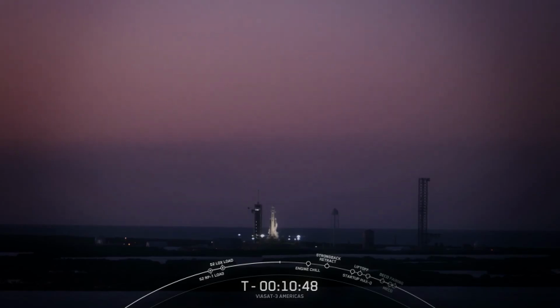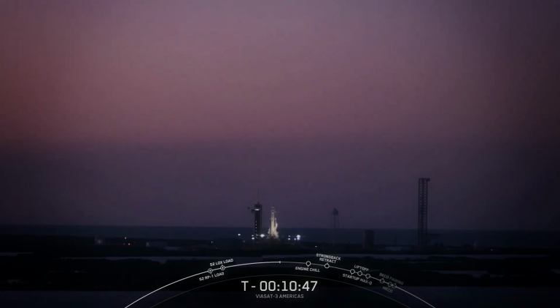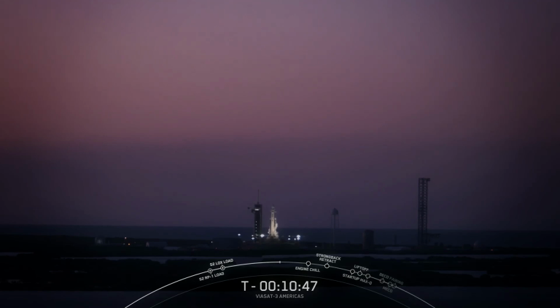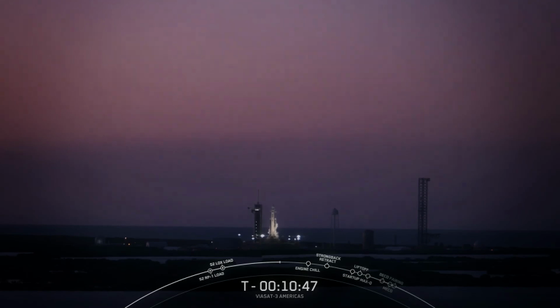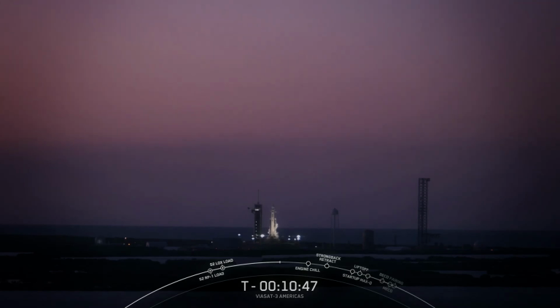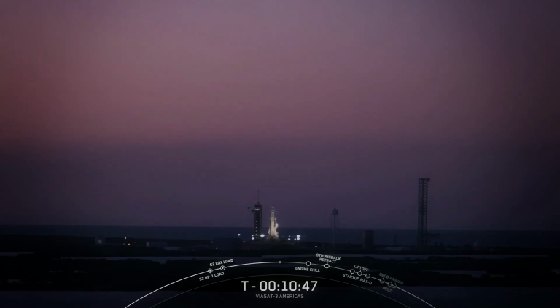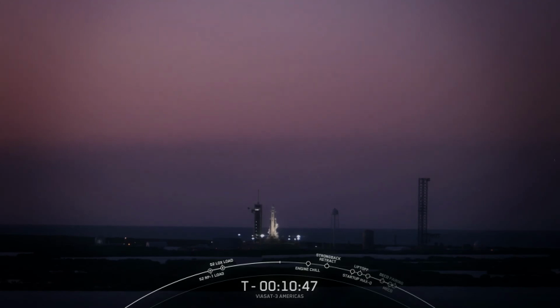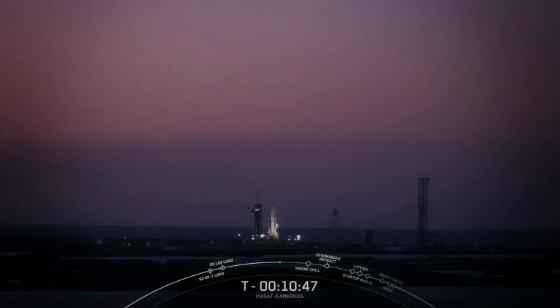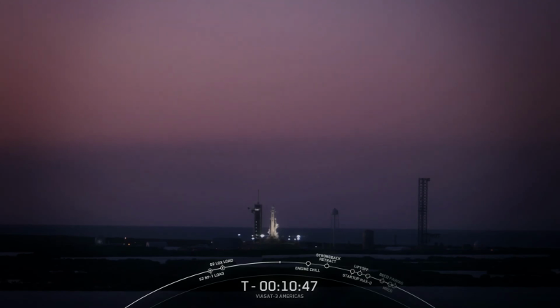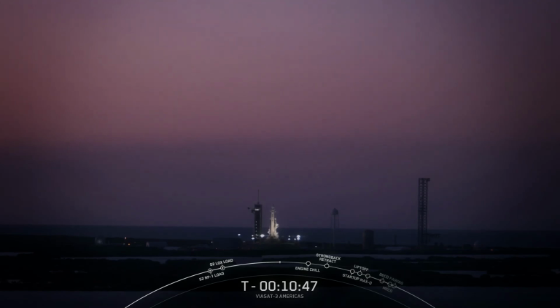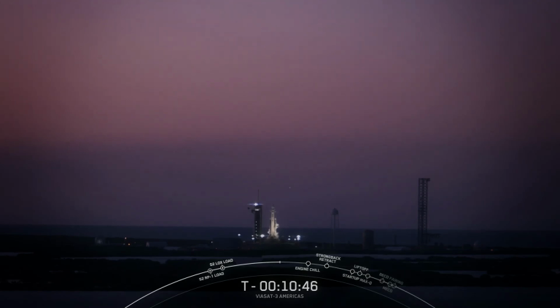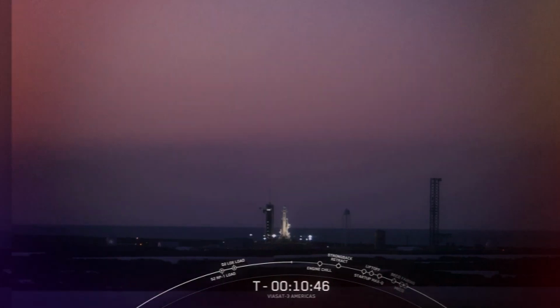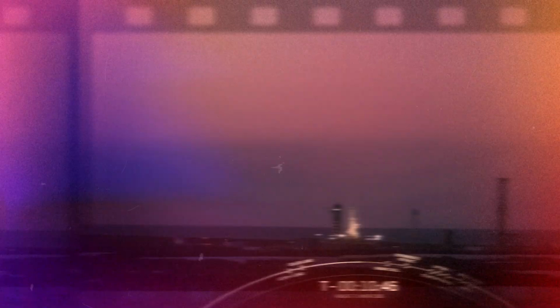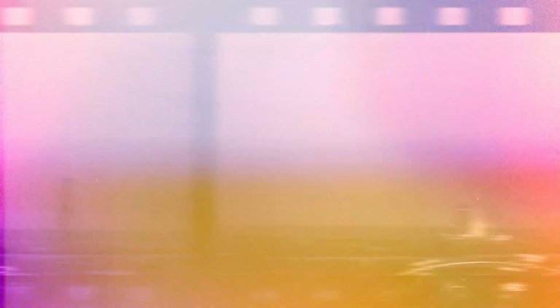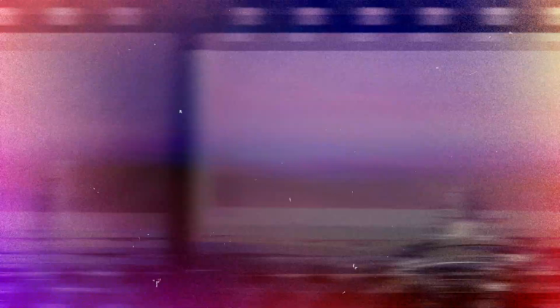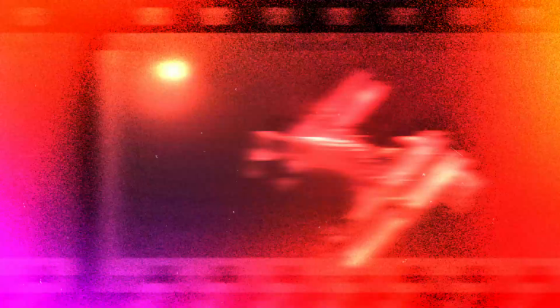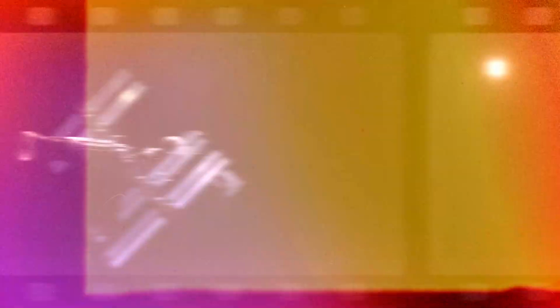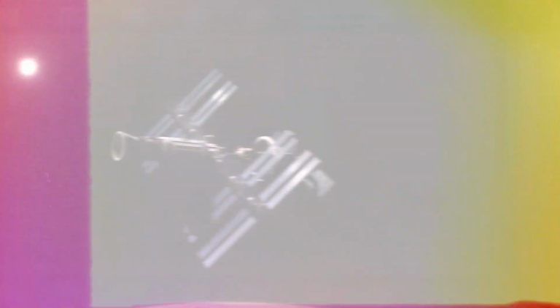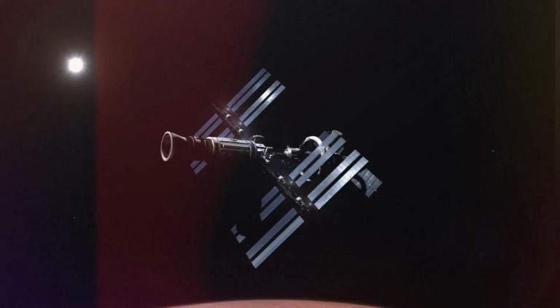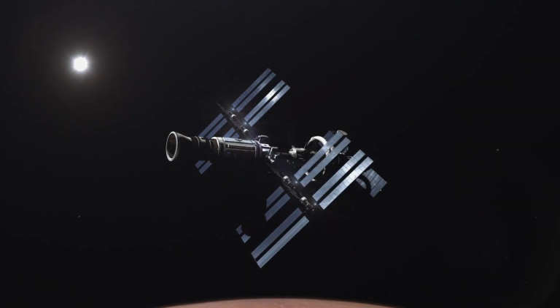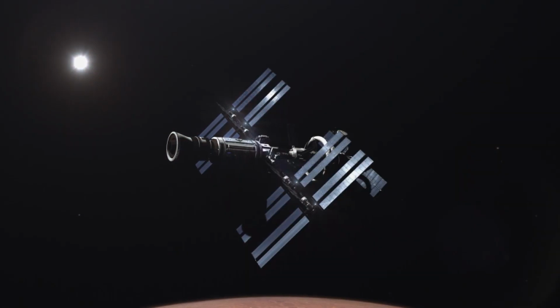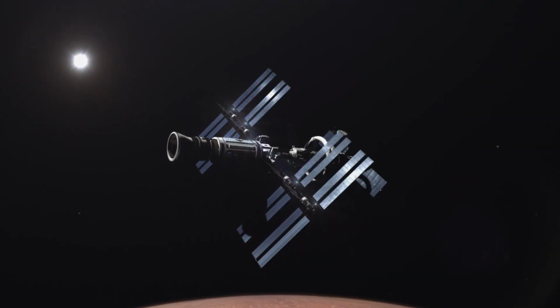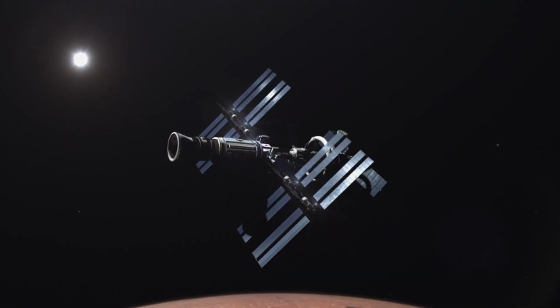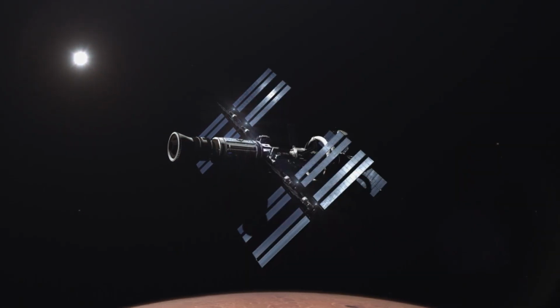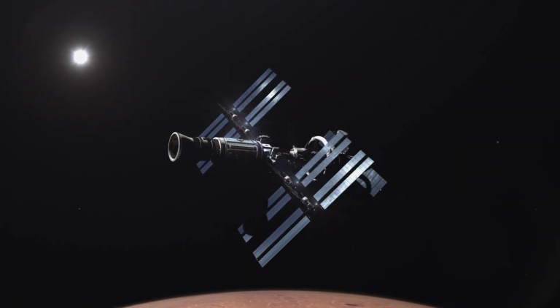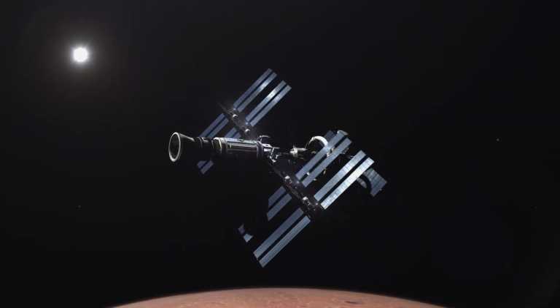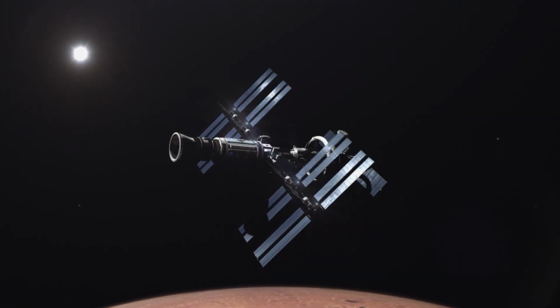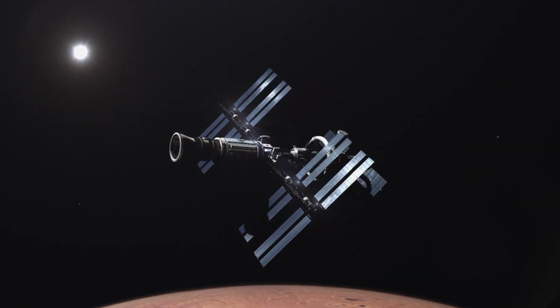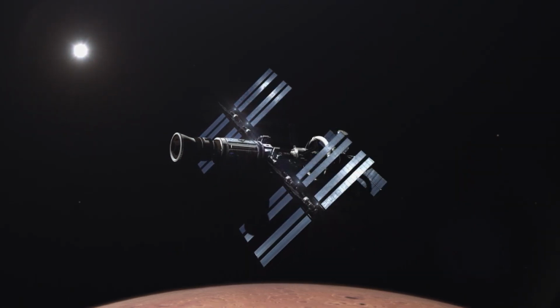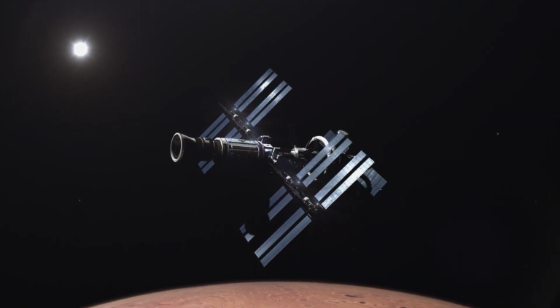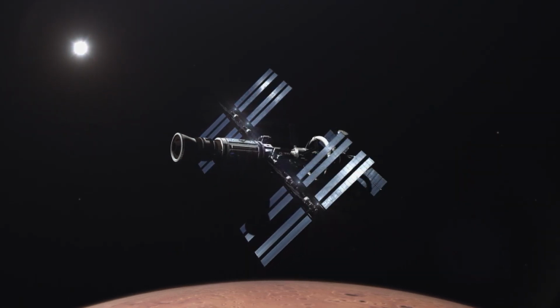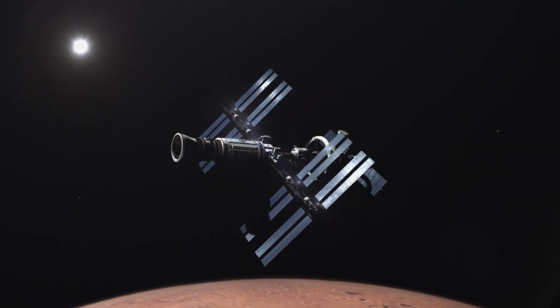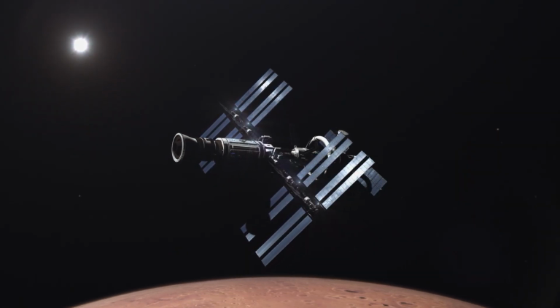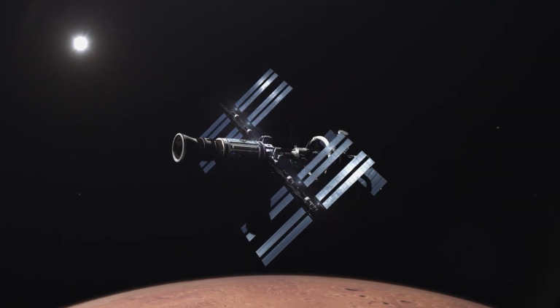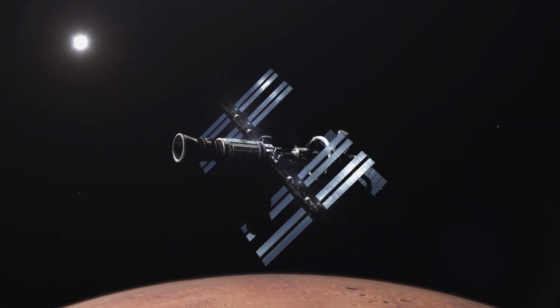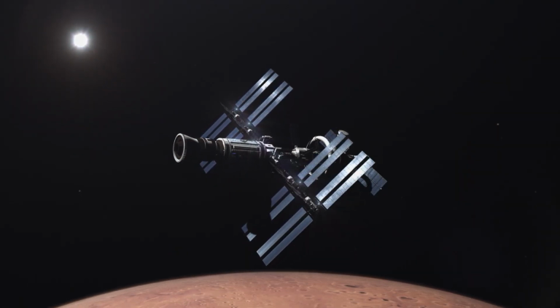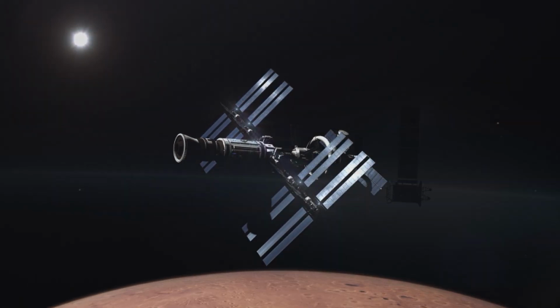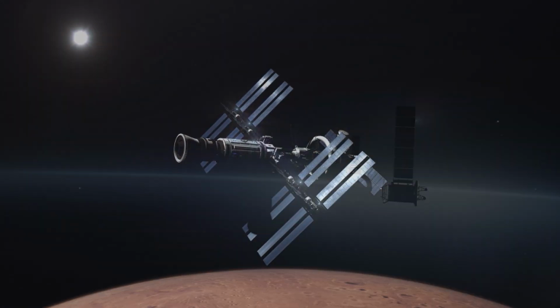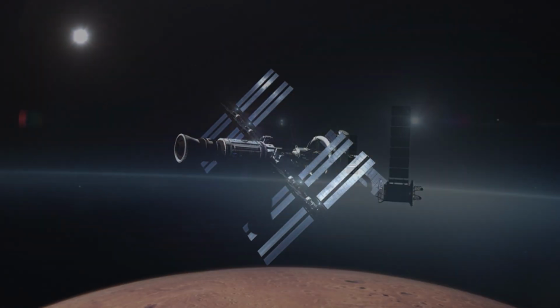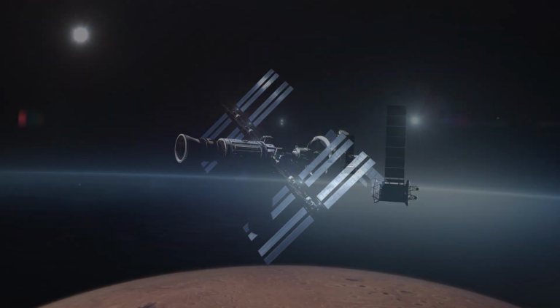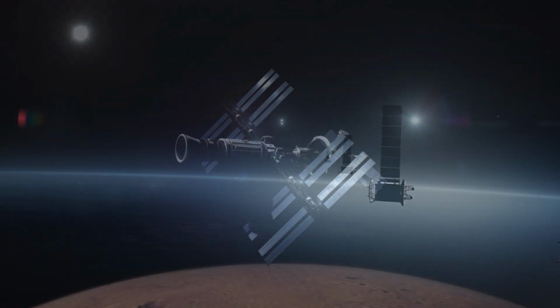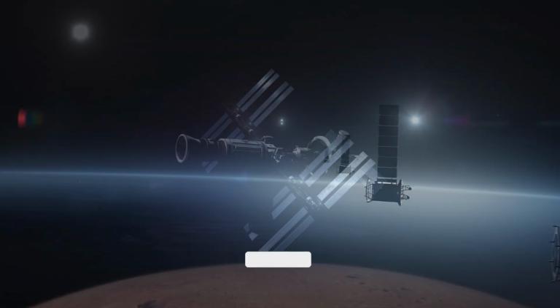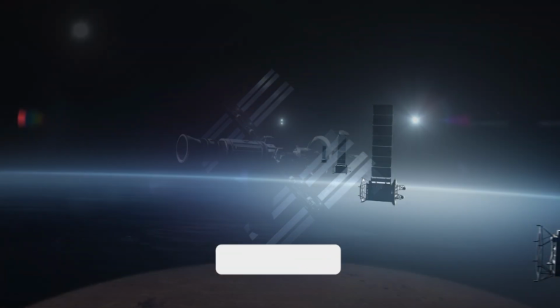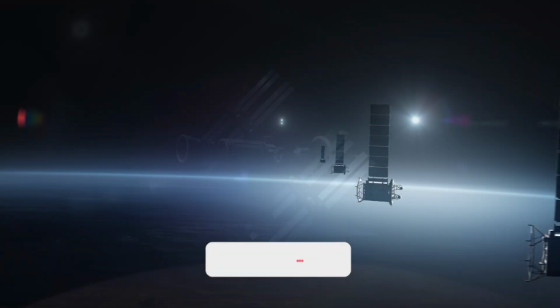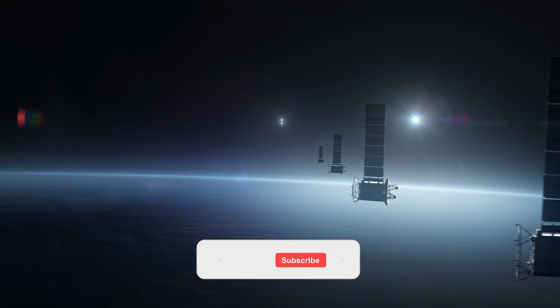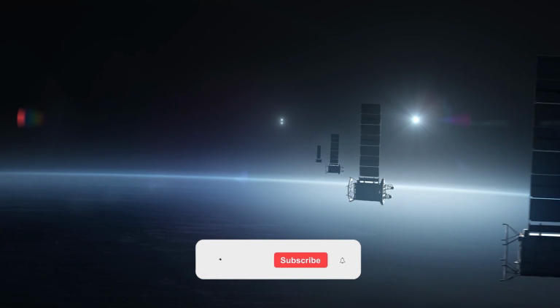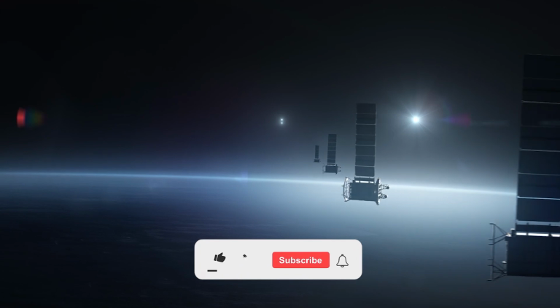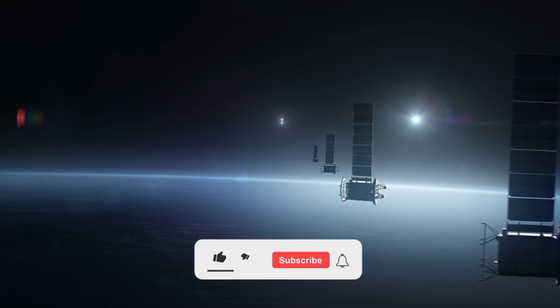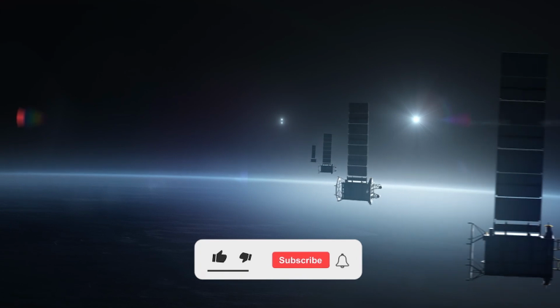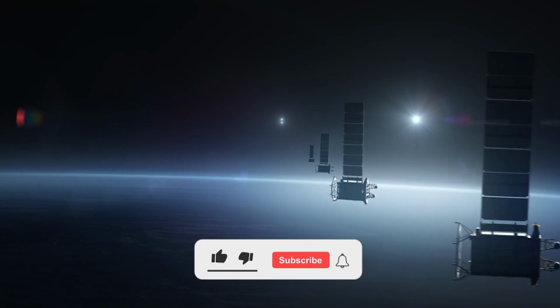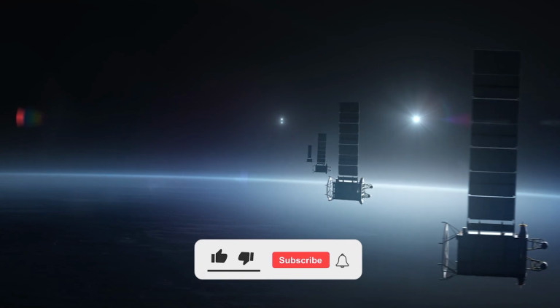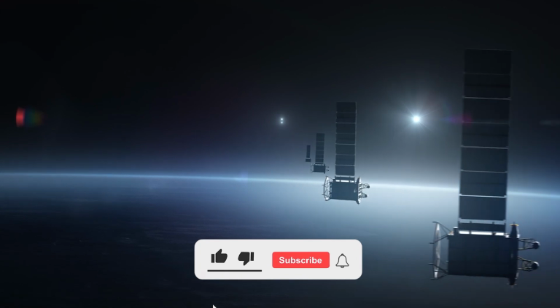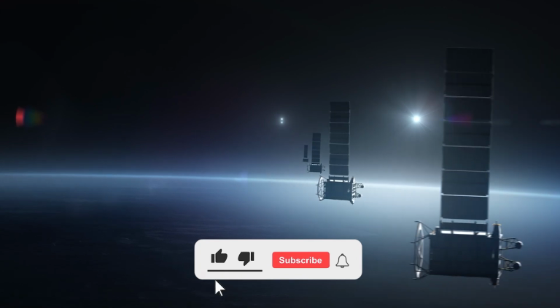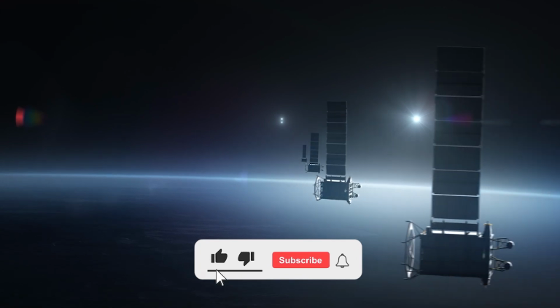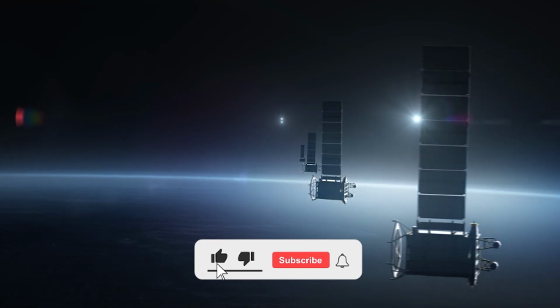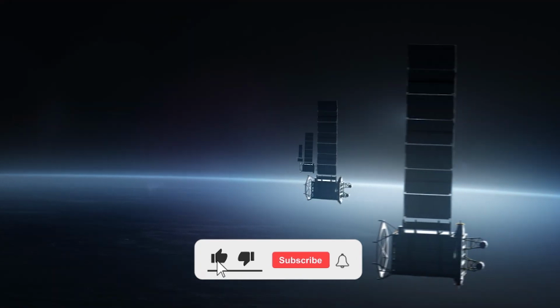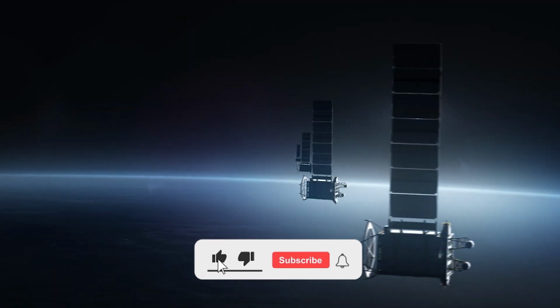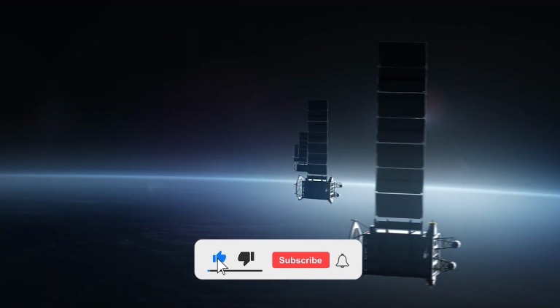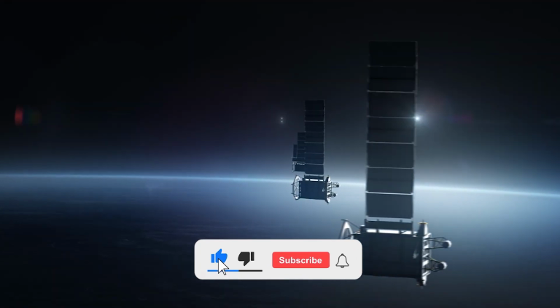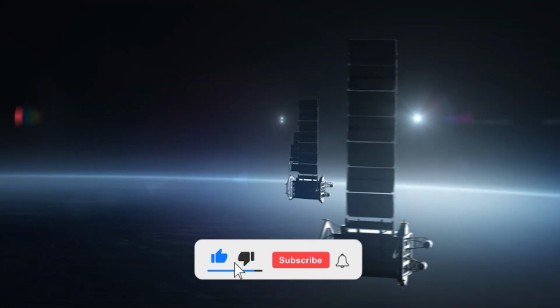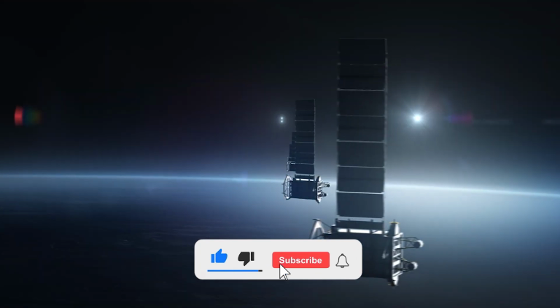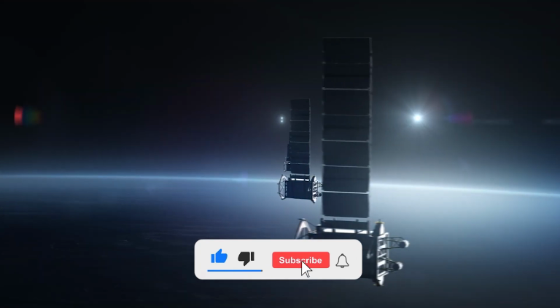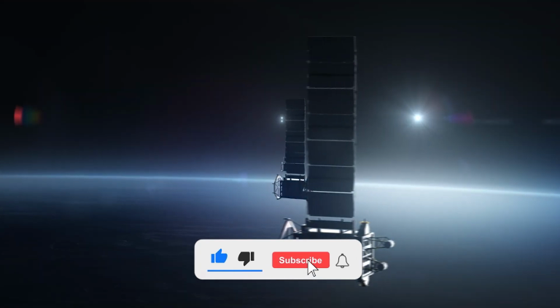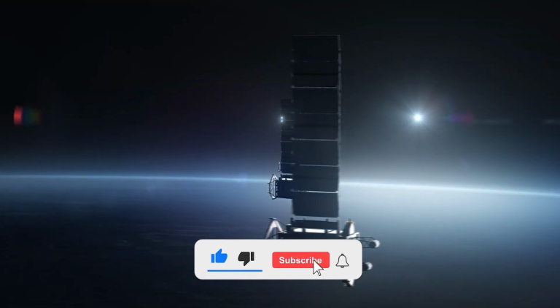That ends today's video. Please share your thoughts in the comments, and don't forget to subscribe and like the video. Thank you for watching.